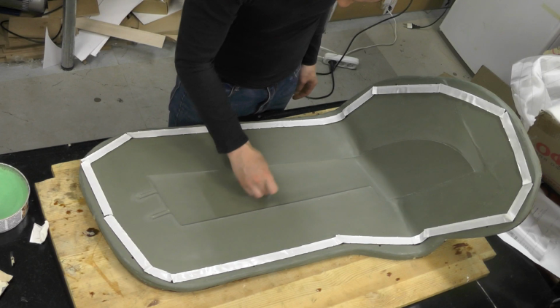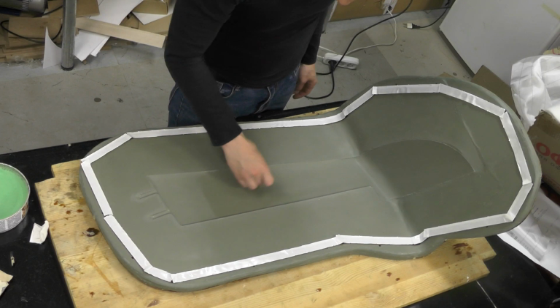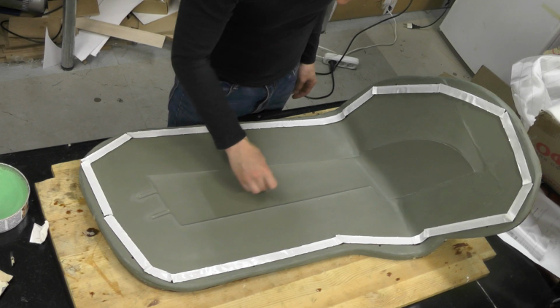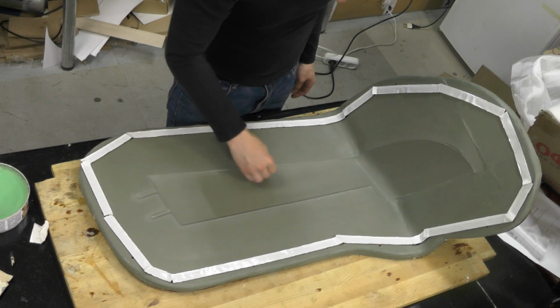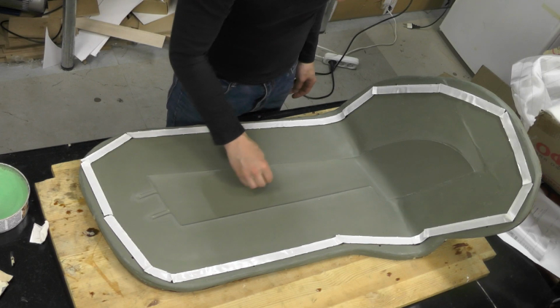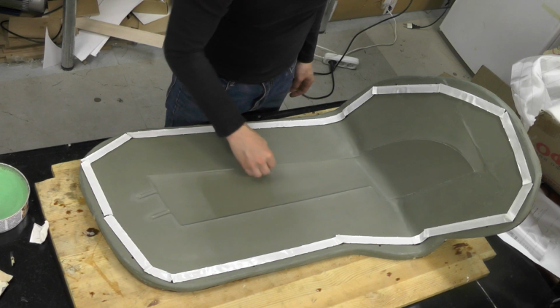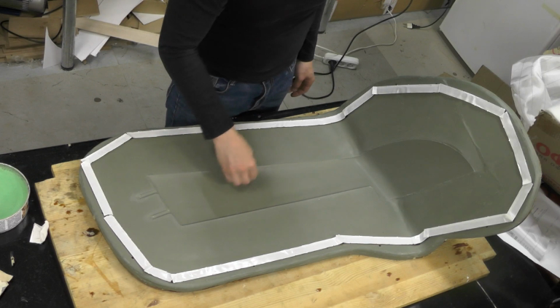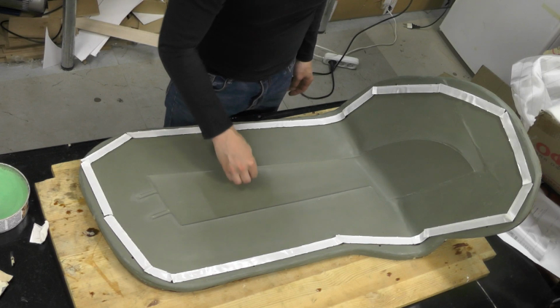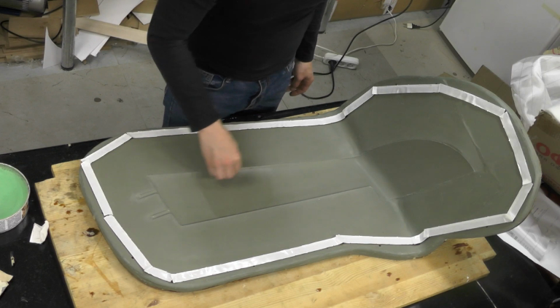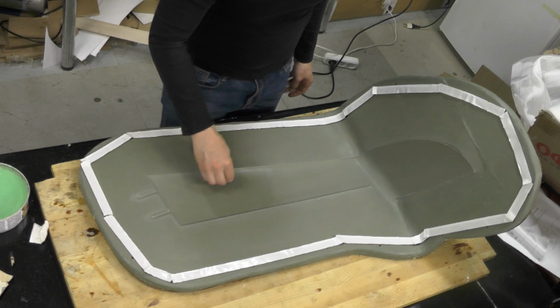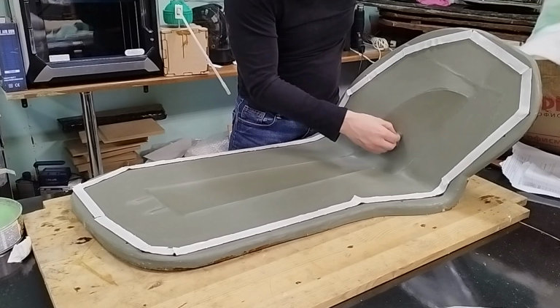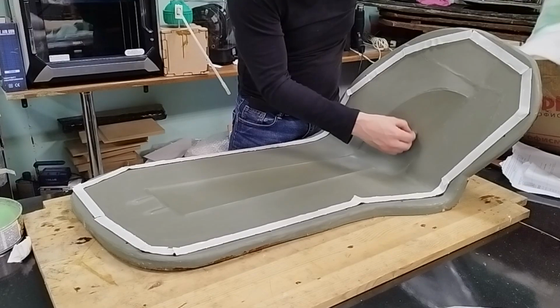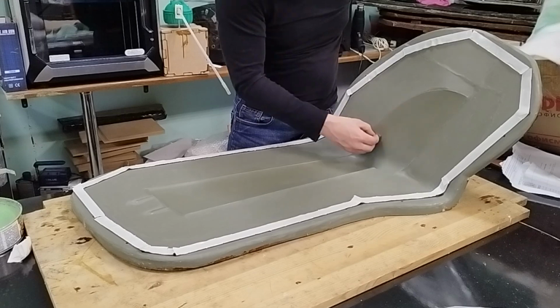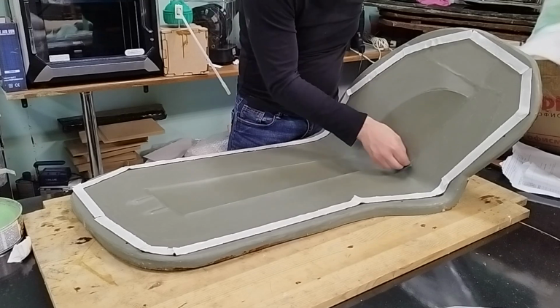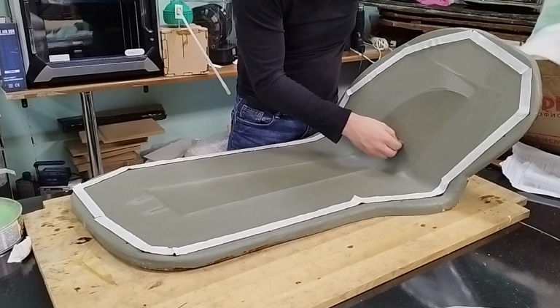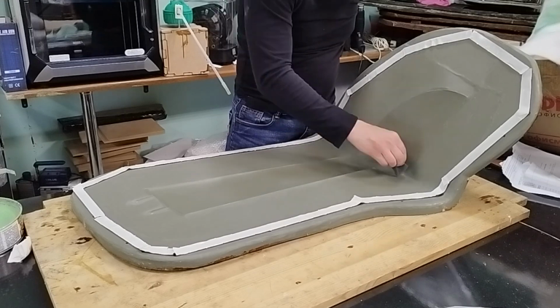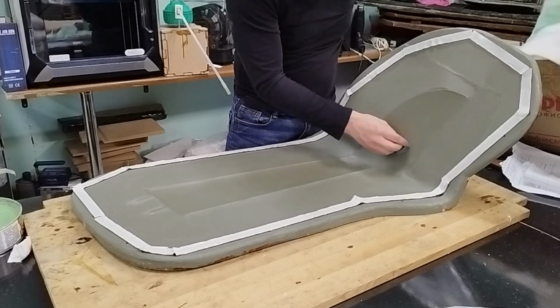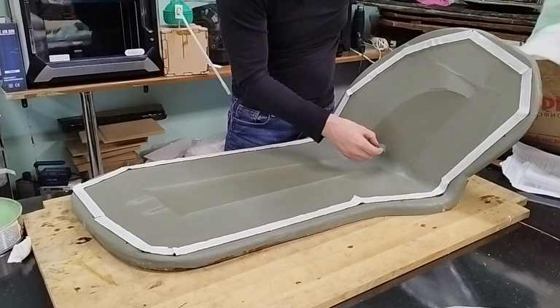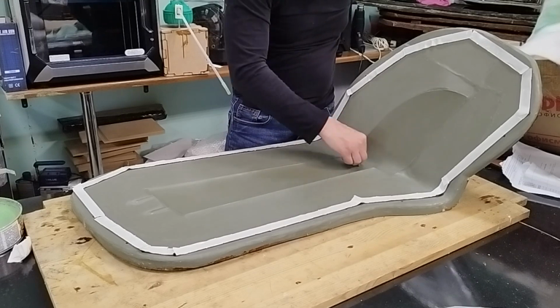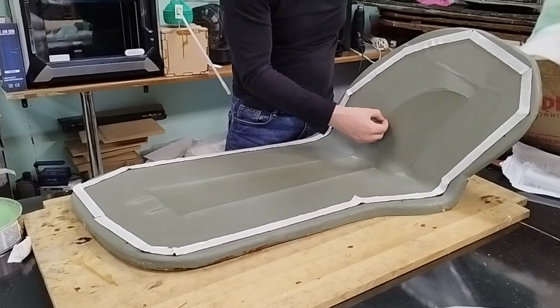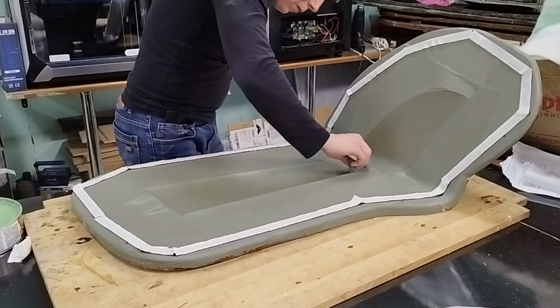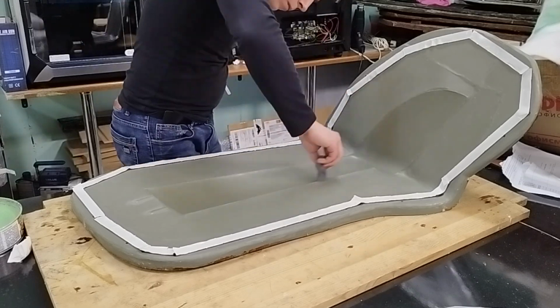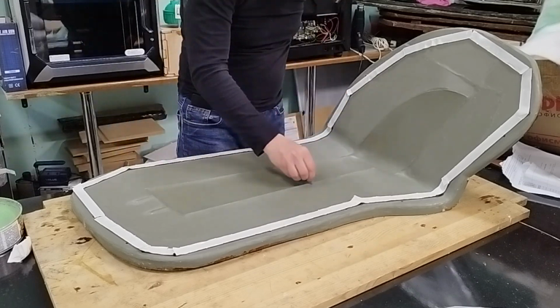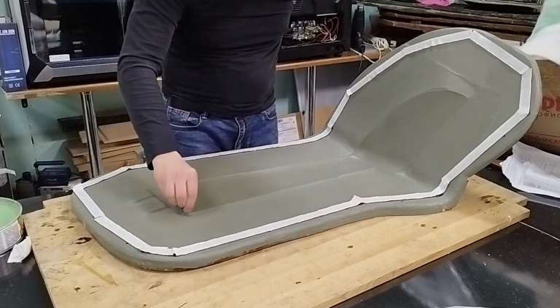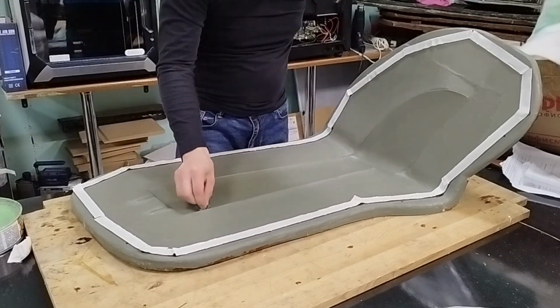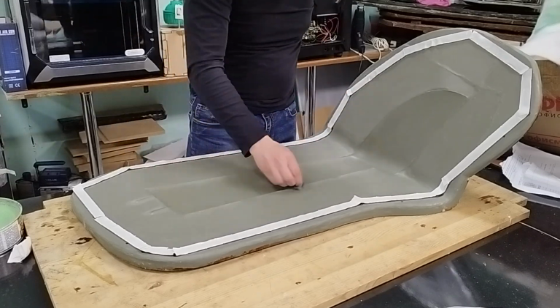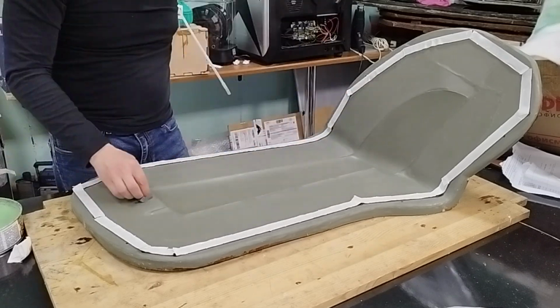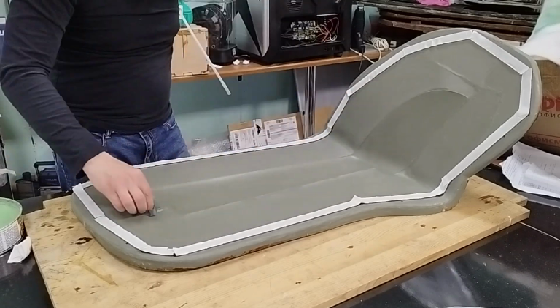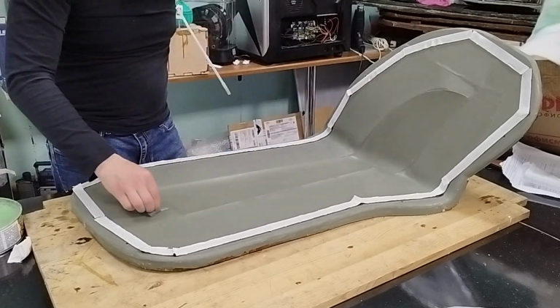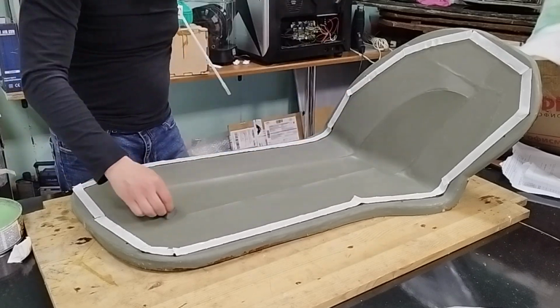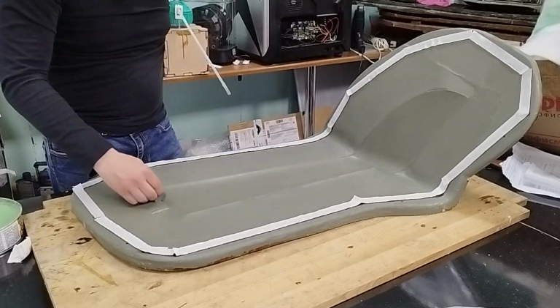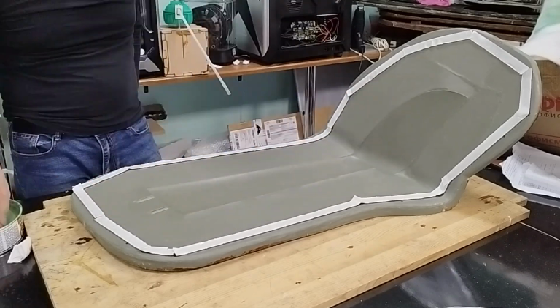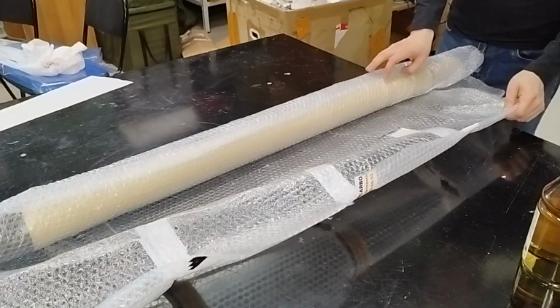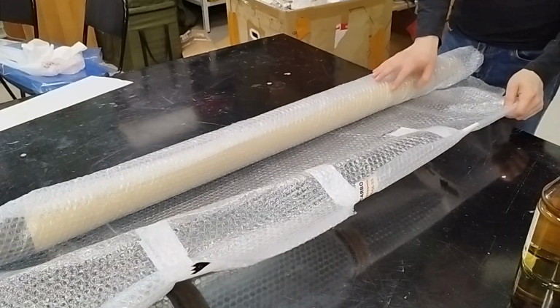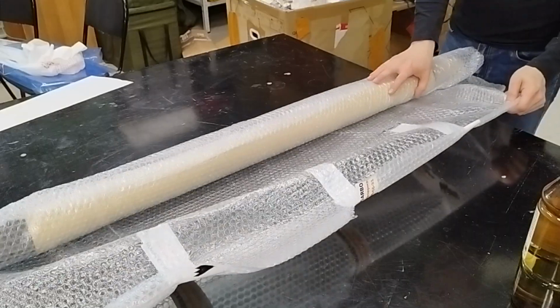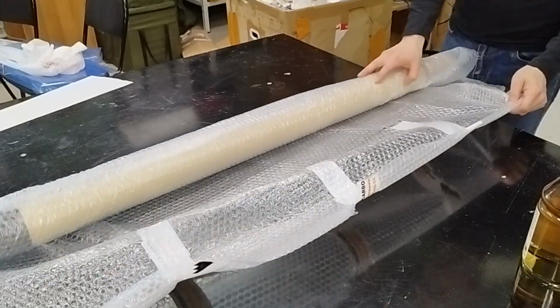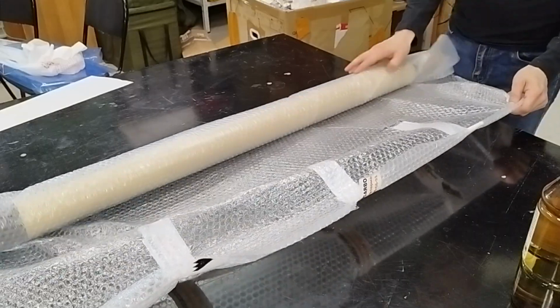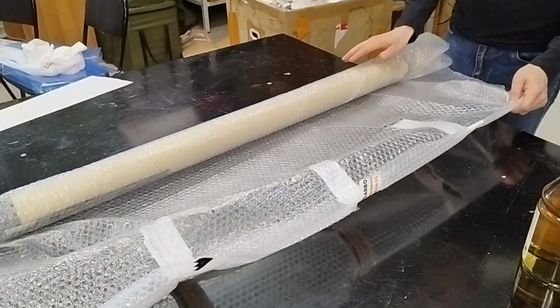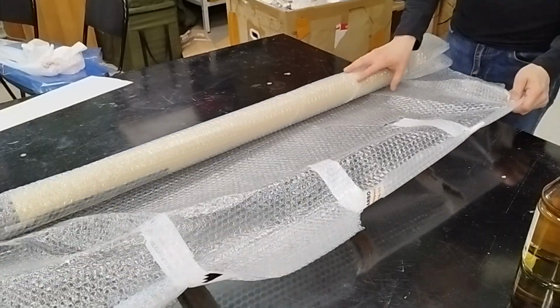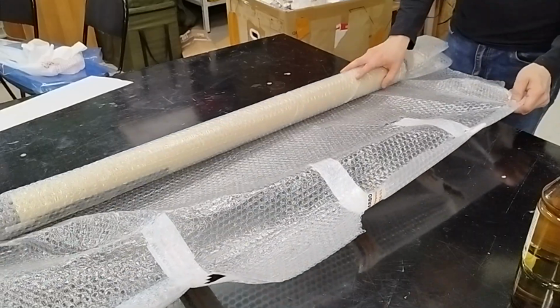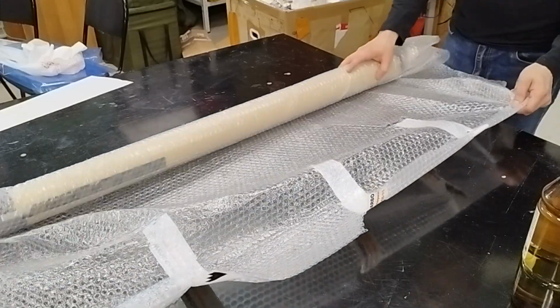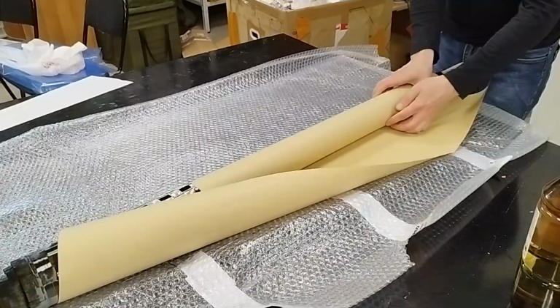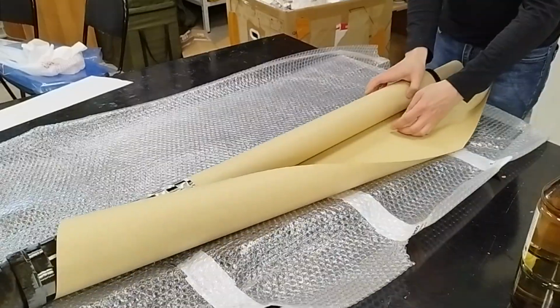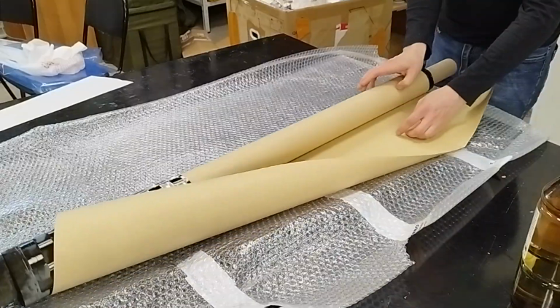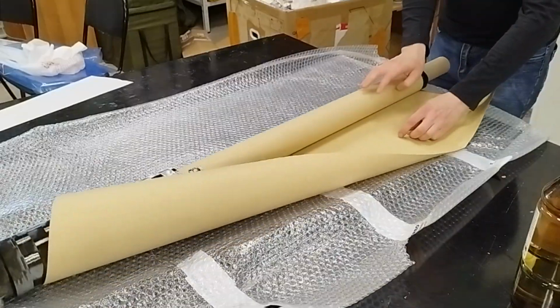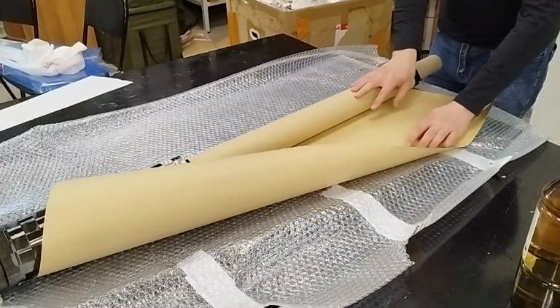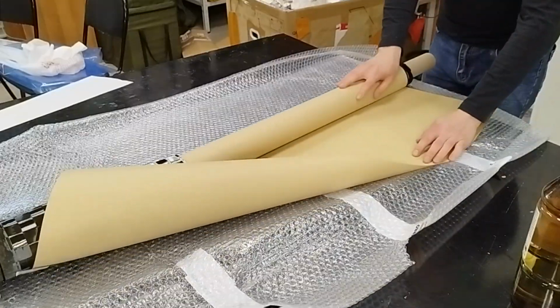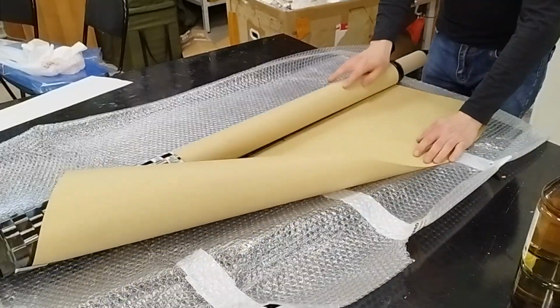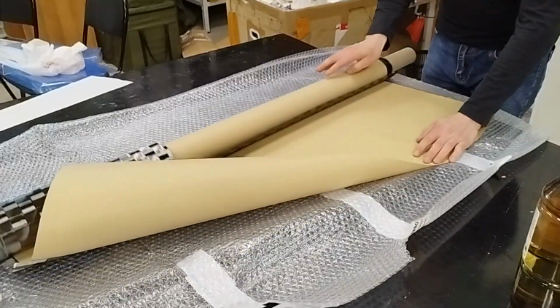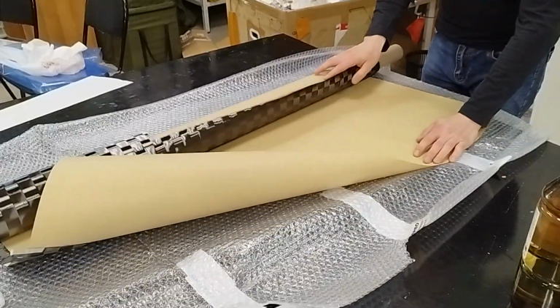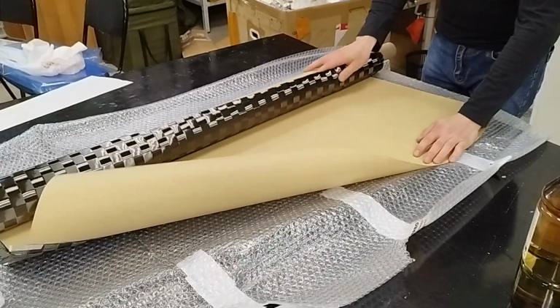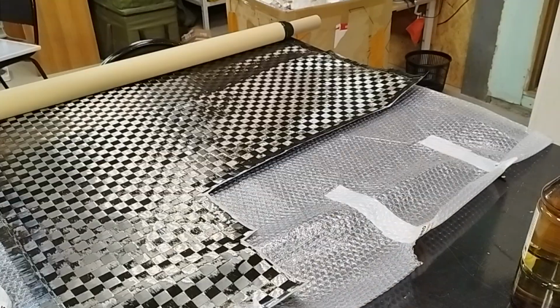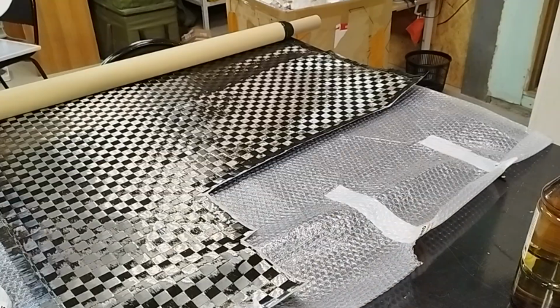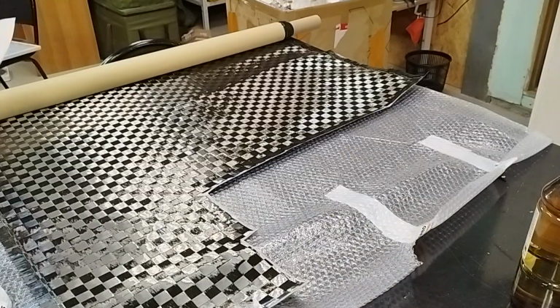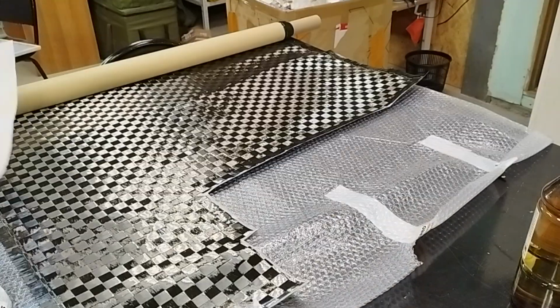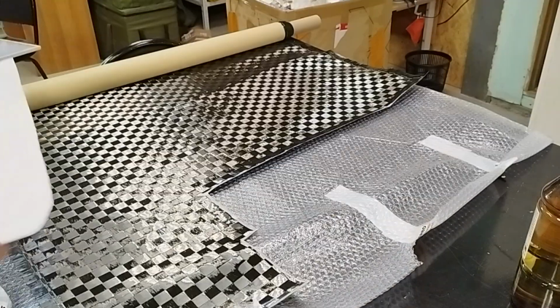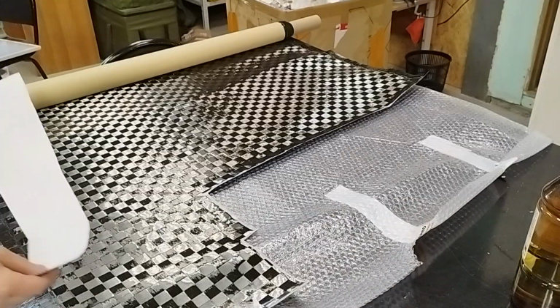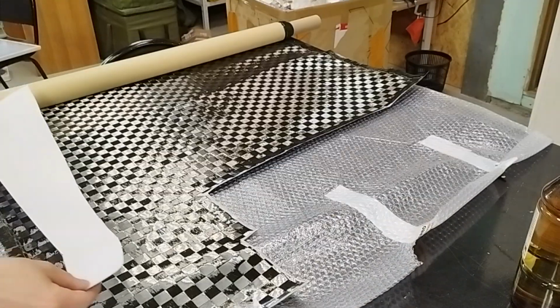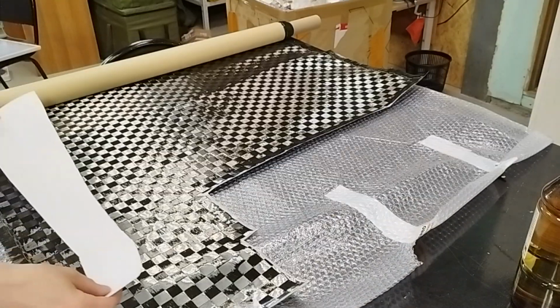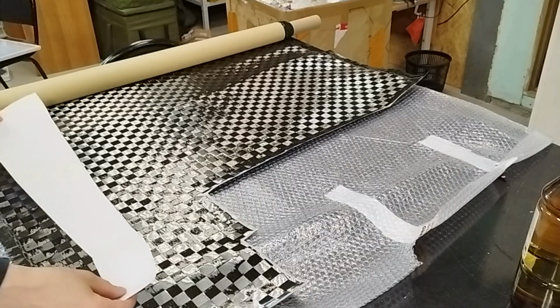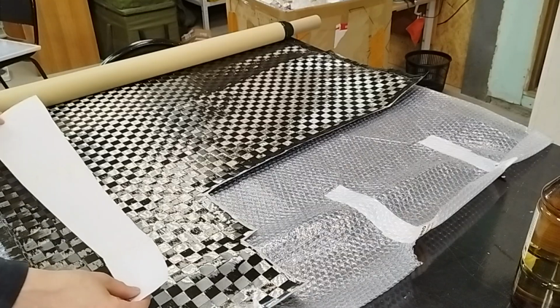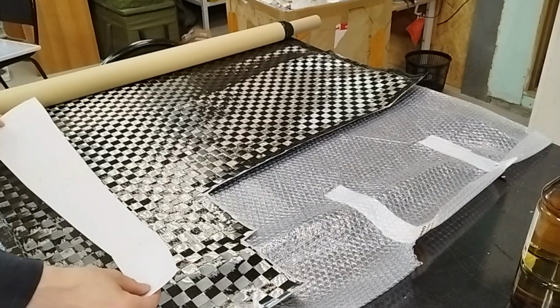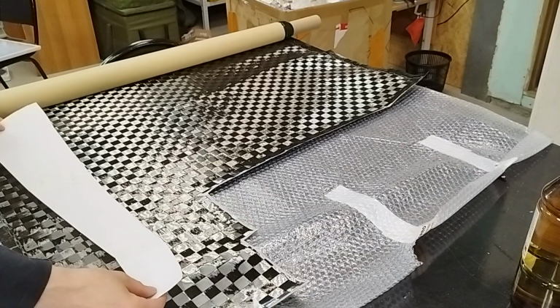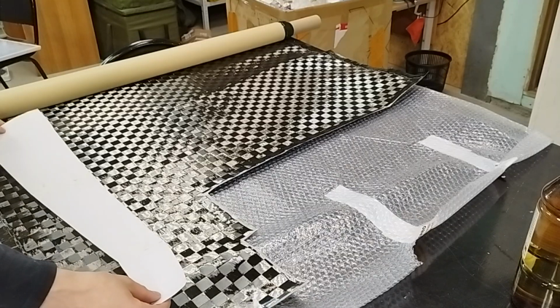We apply mold release wax so the final part won't stick to the tooling. Using the template, we cut the carbon fabric.